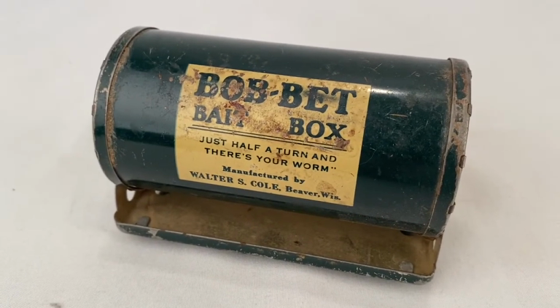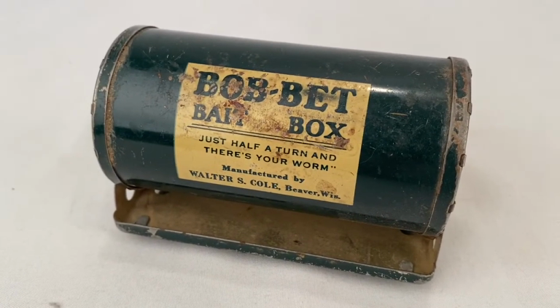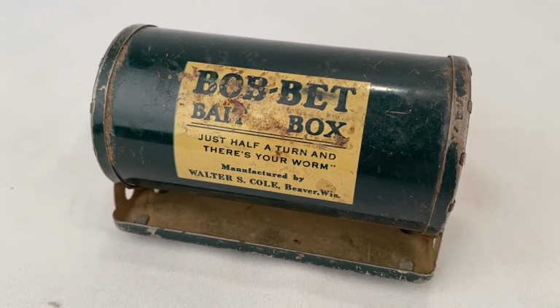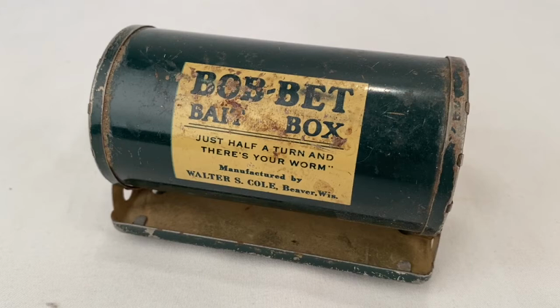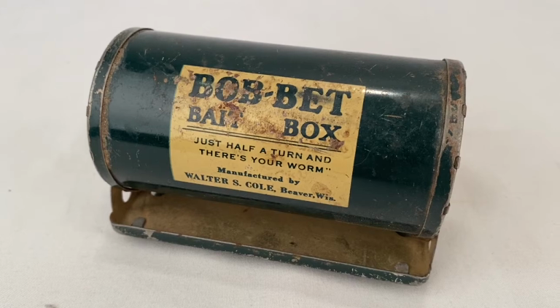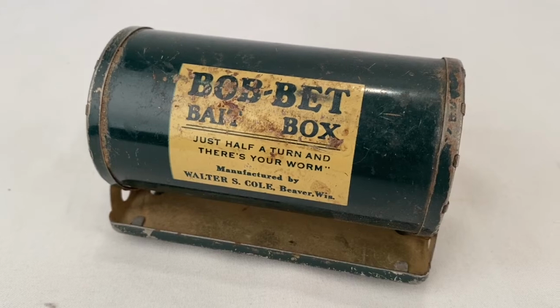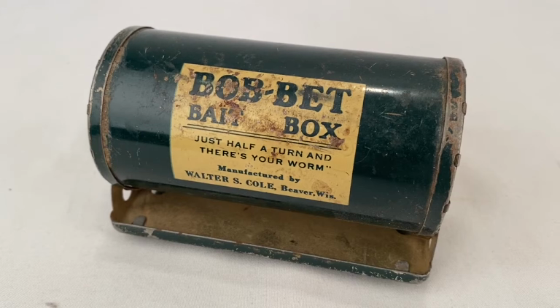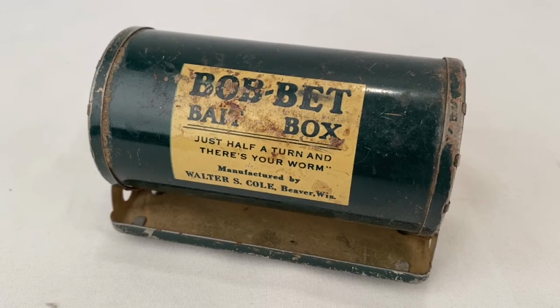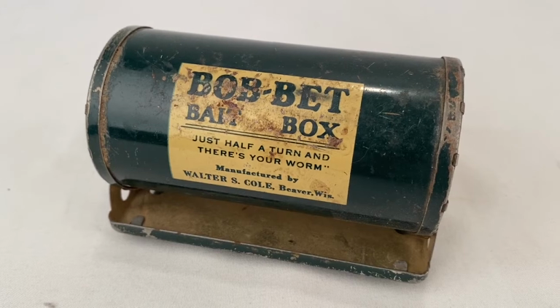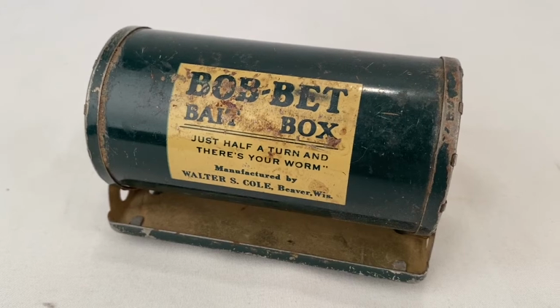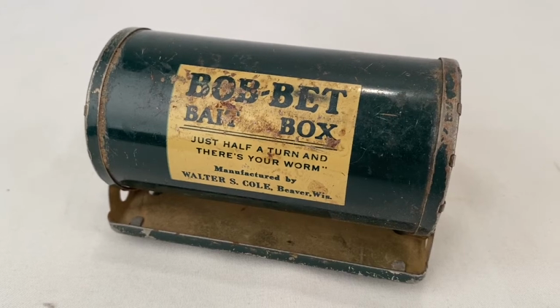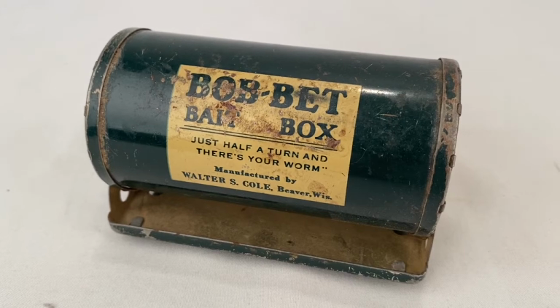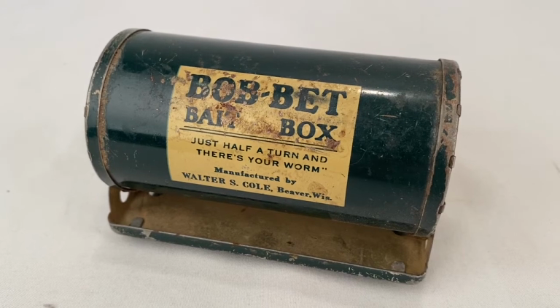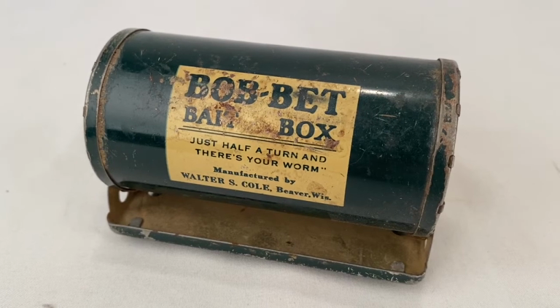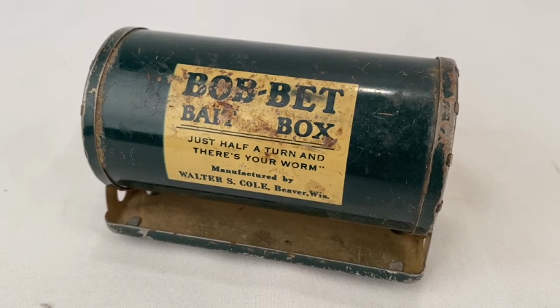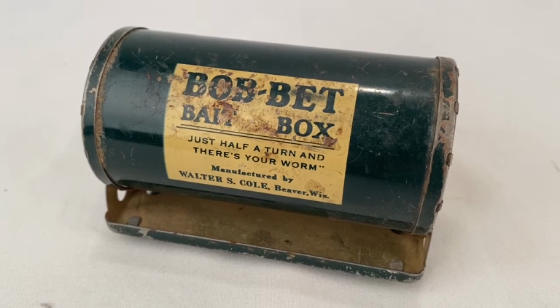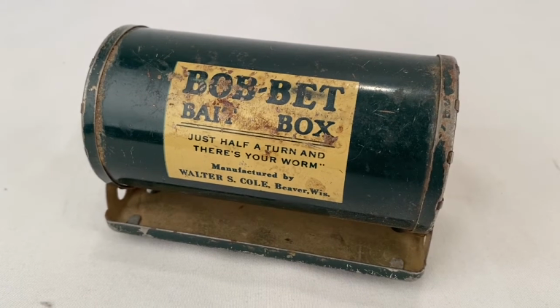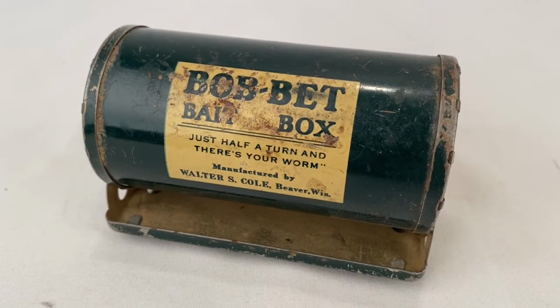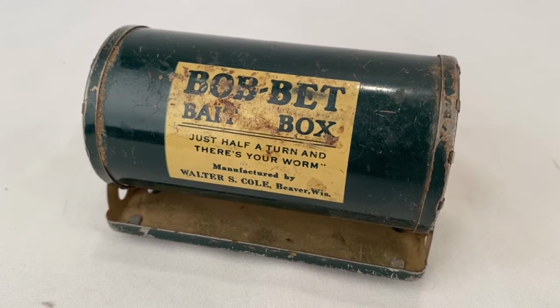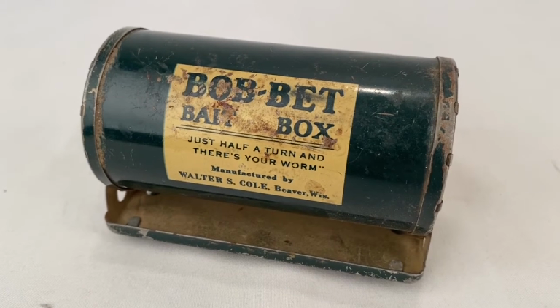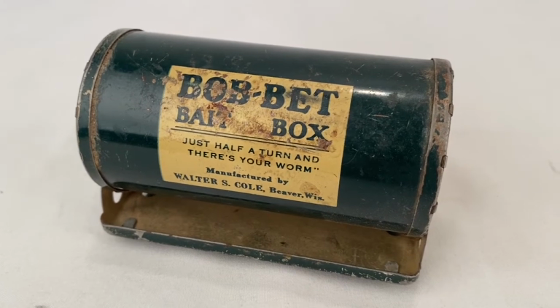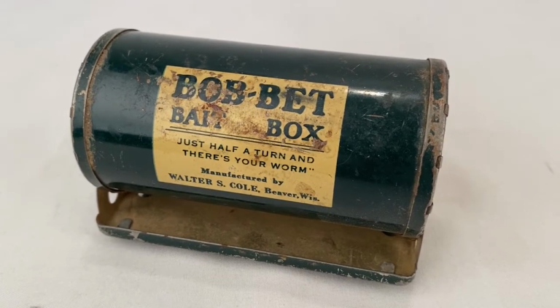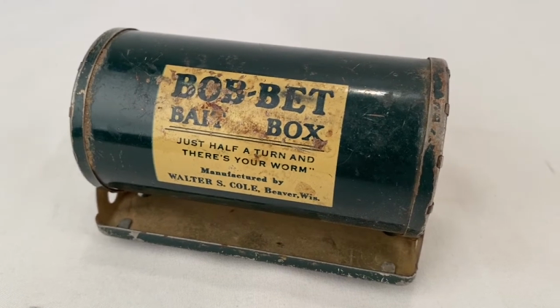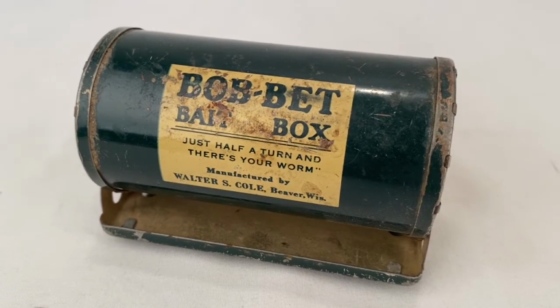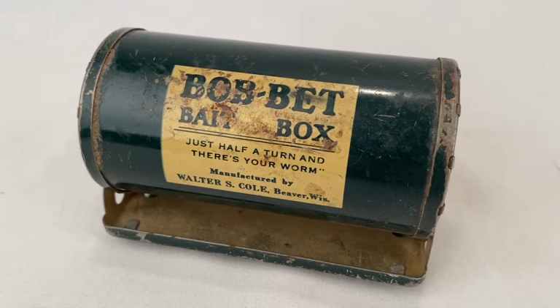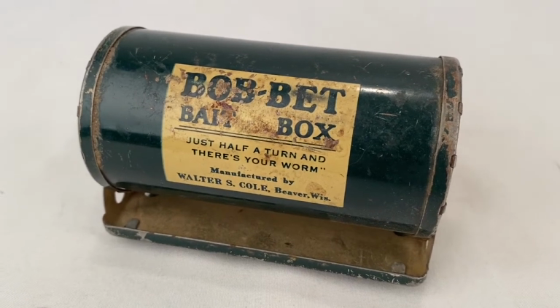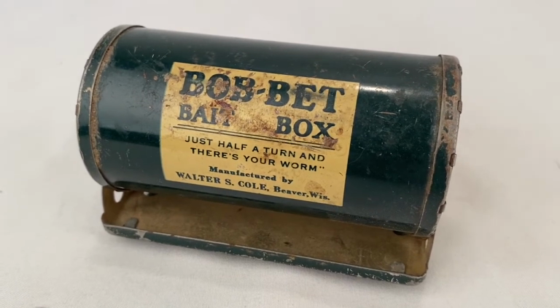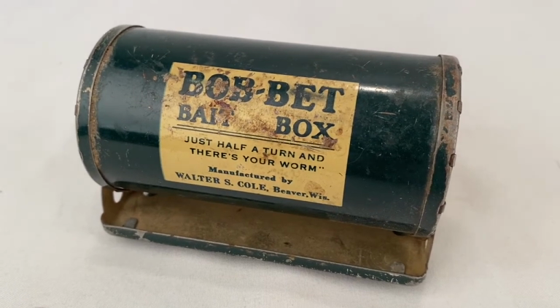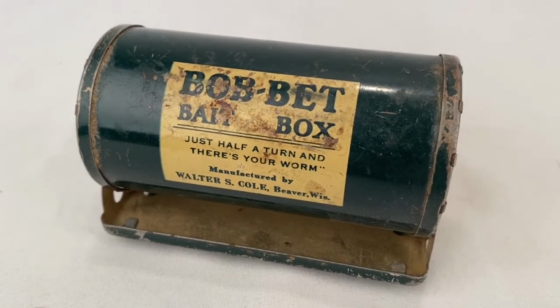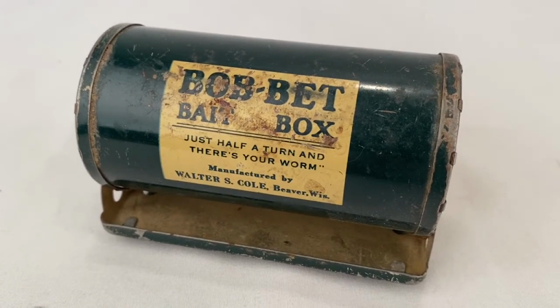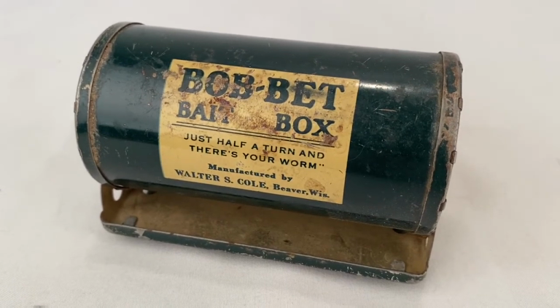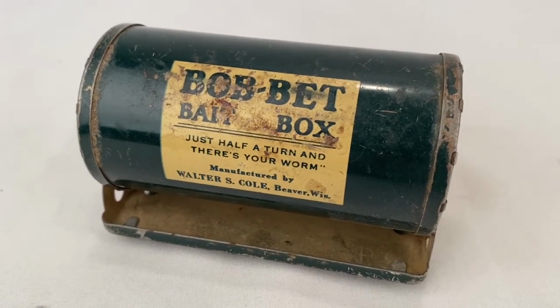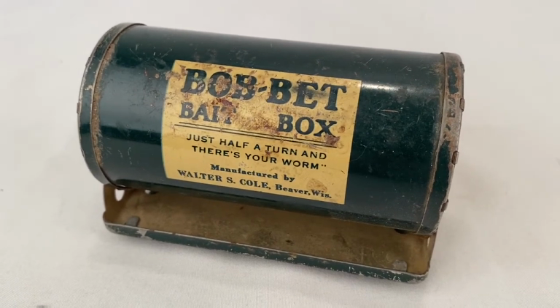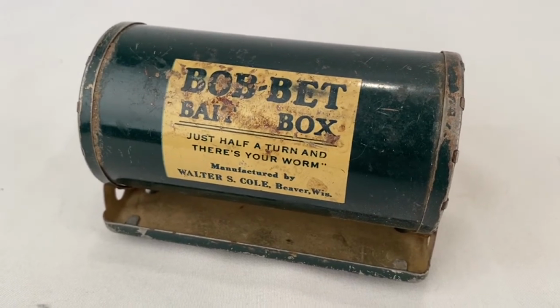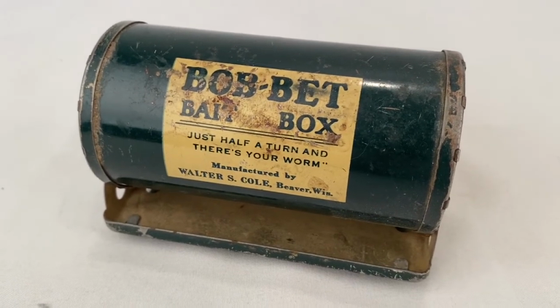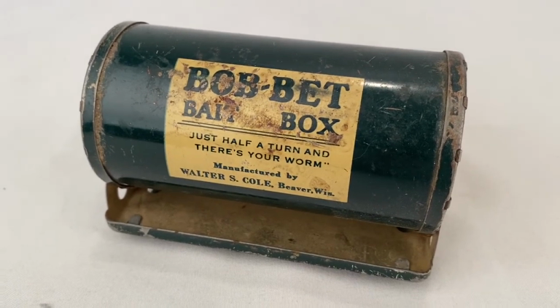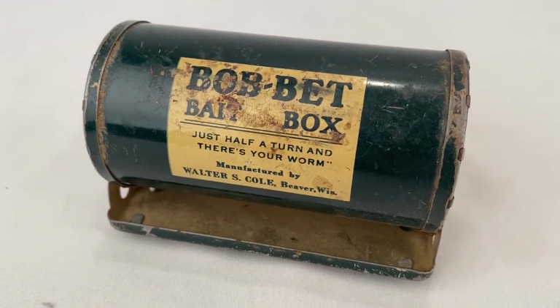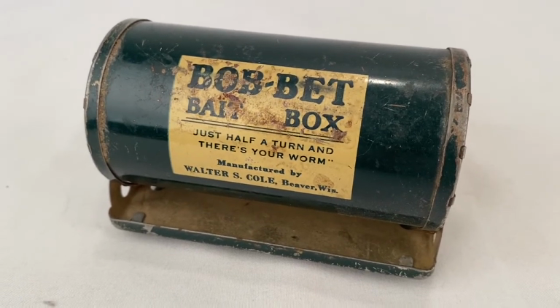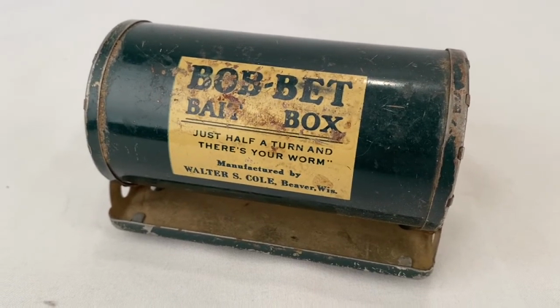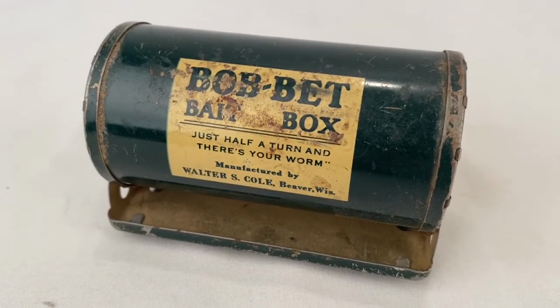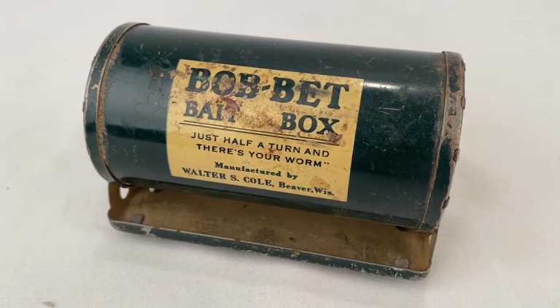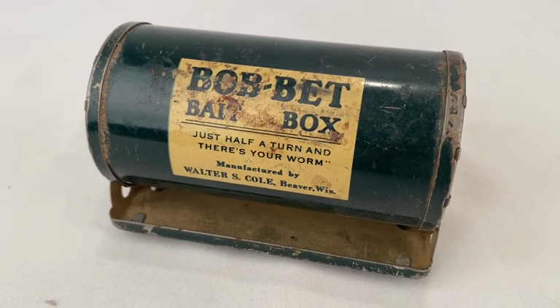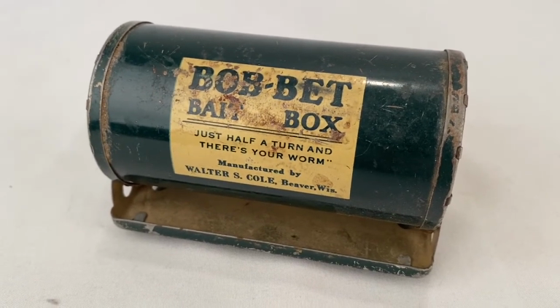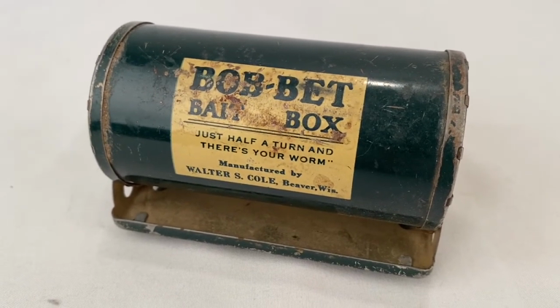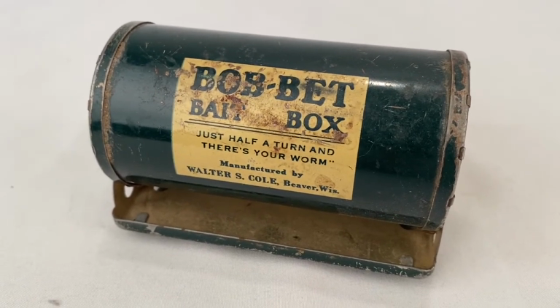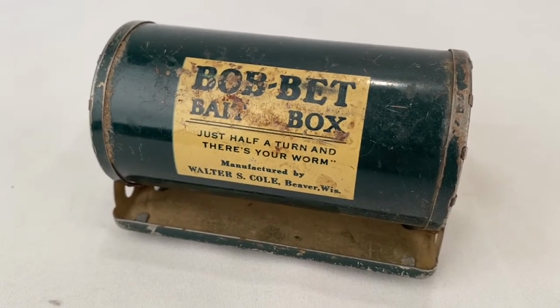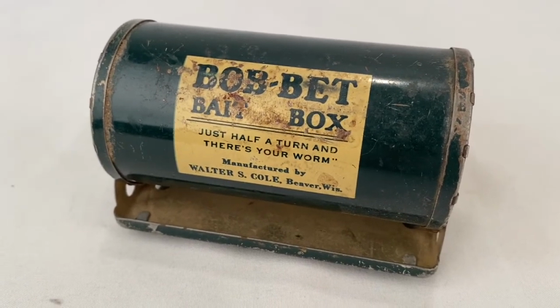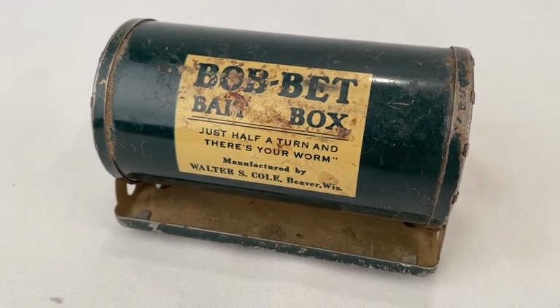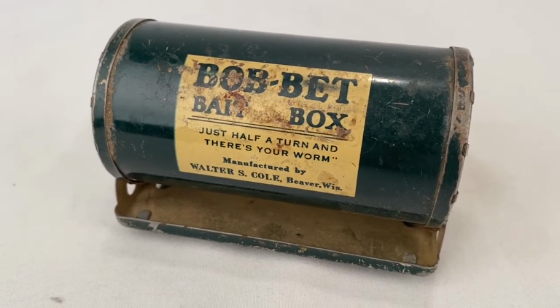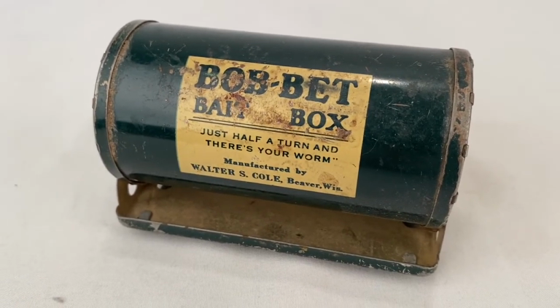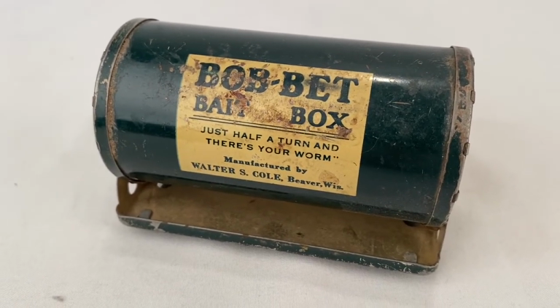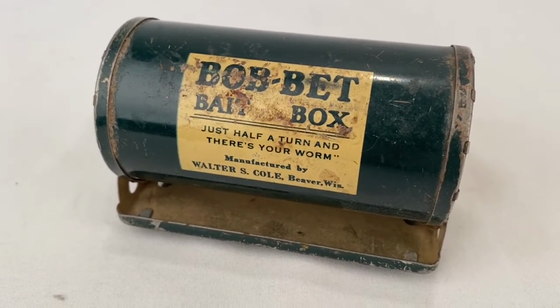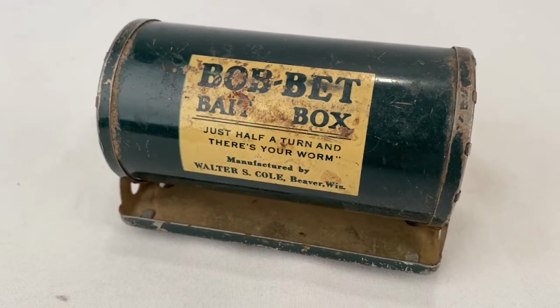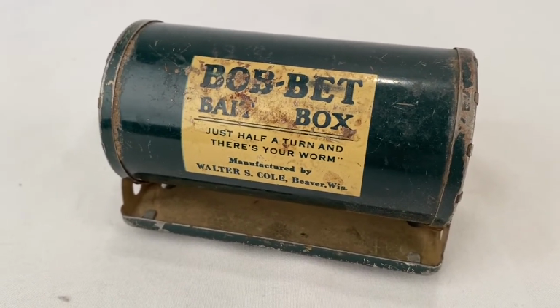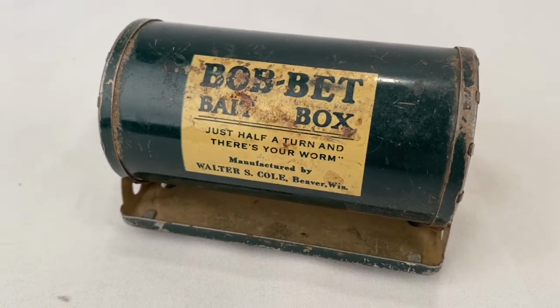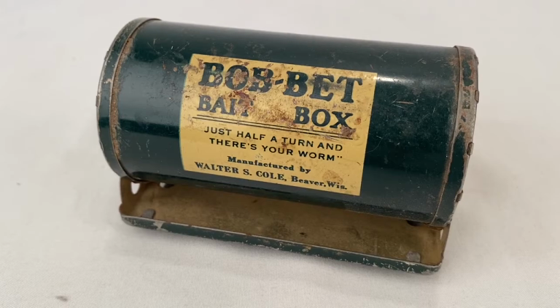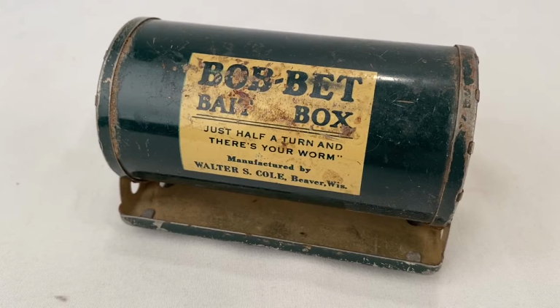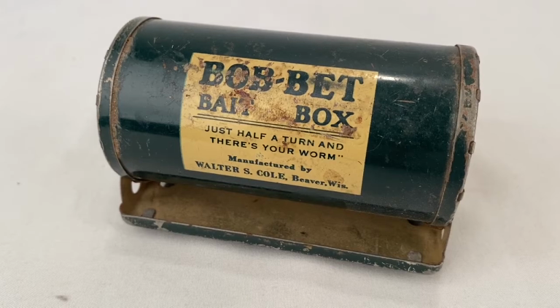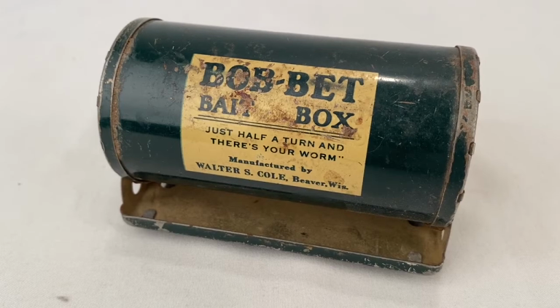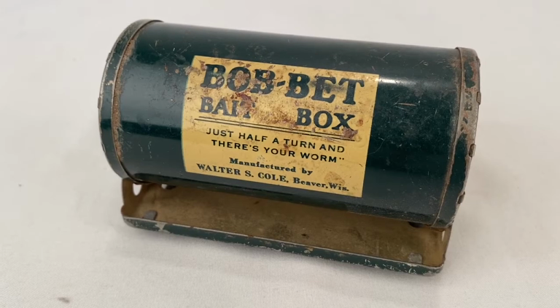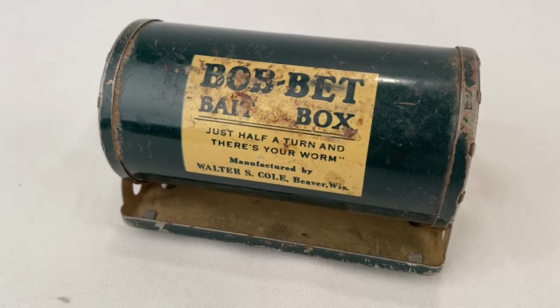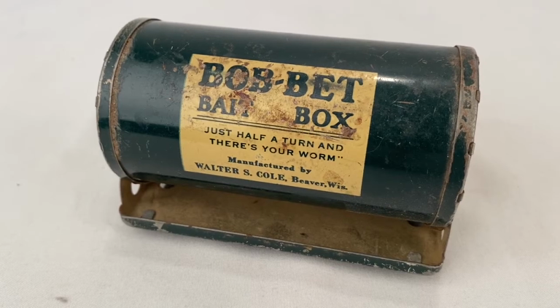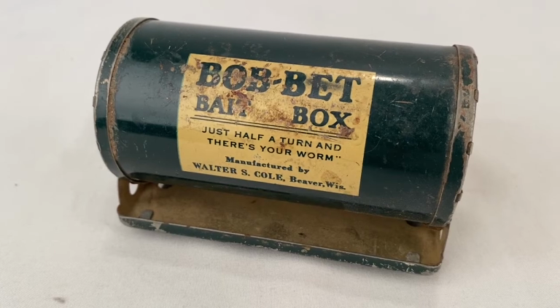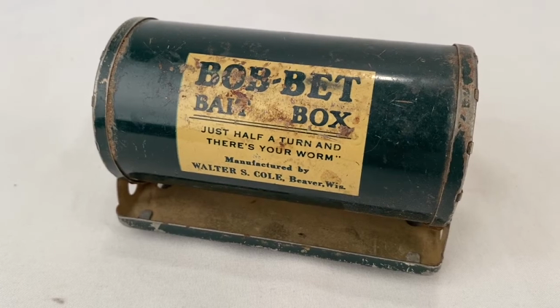Sold this vintage Bobette Bait Box — just half a turn and there's your worm. It sold for $13.00 plus shipping for a total of $22.42.